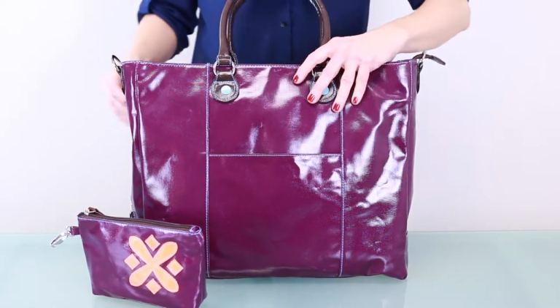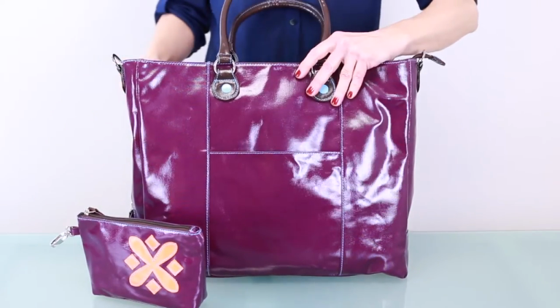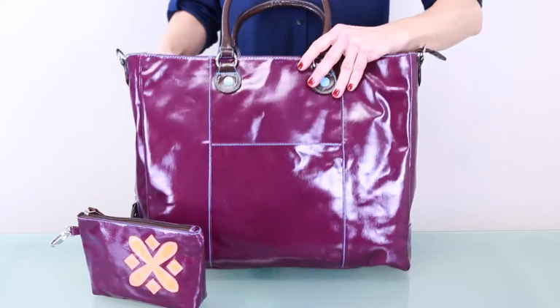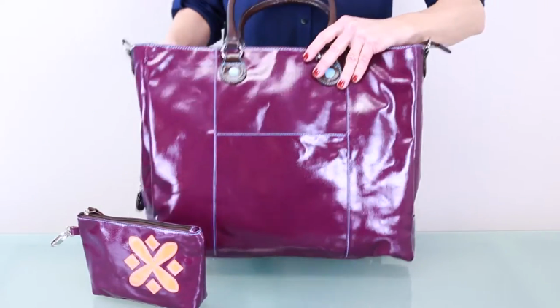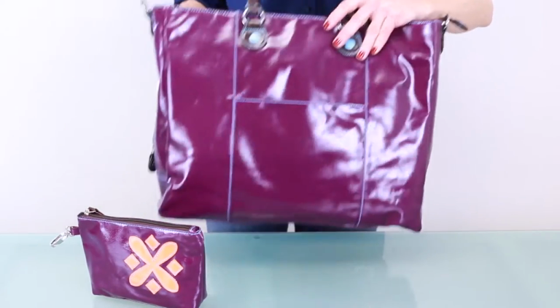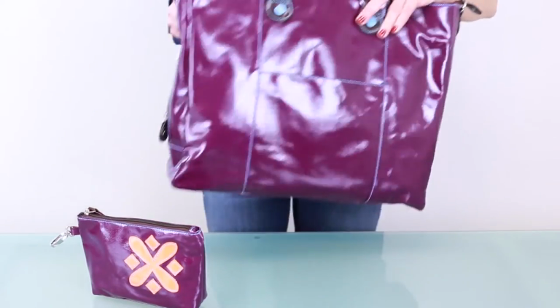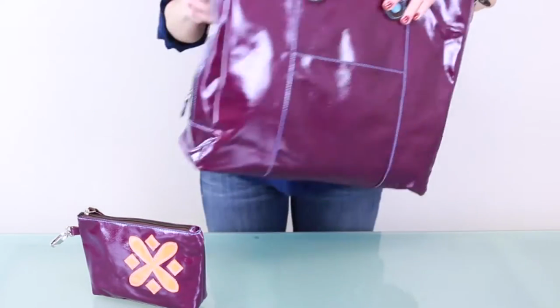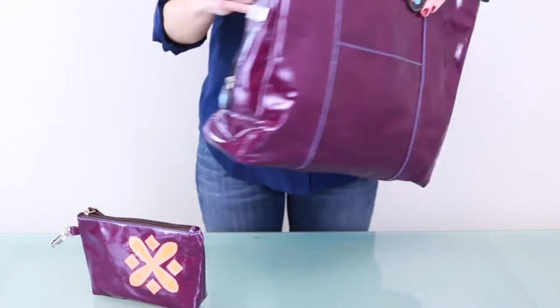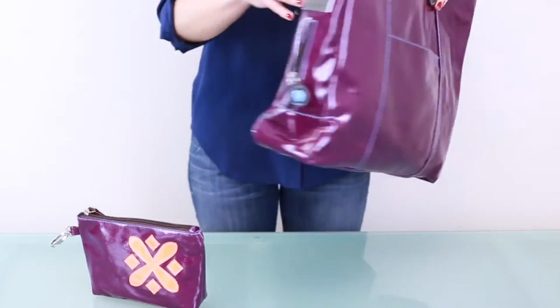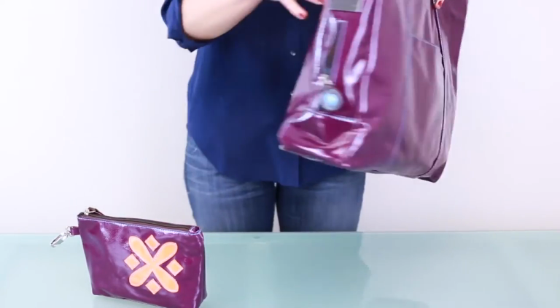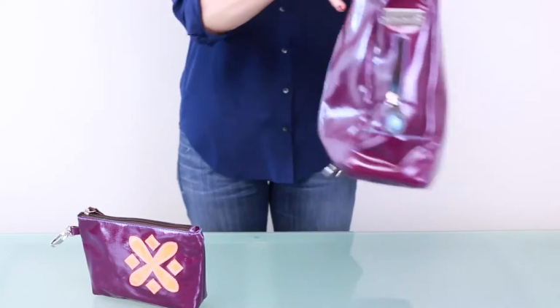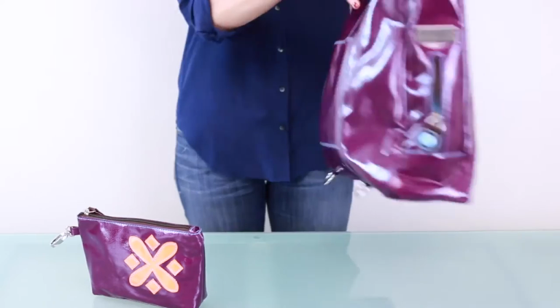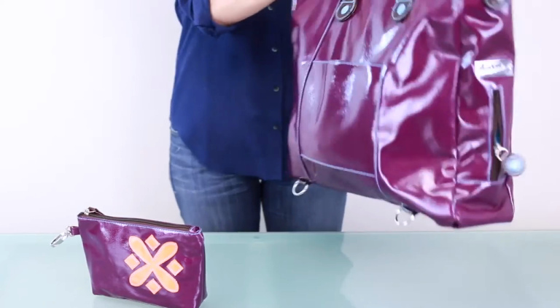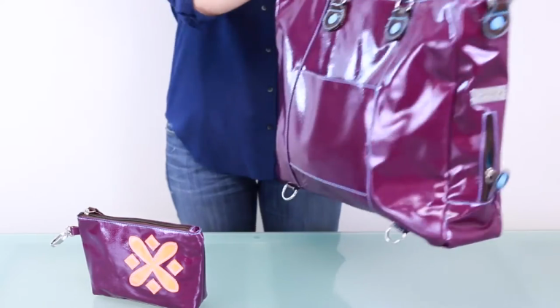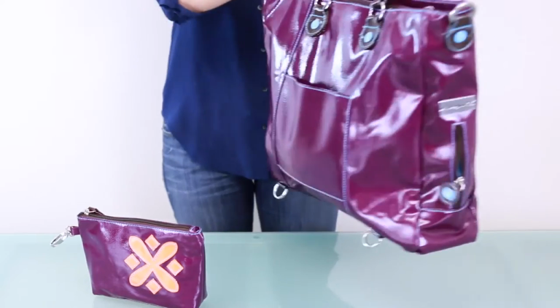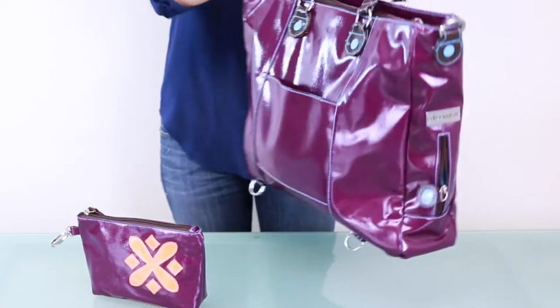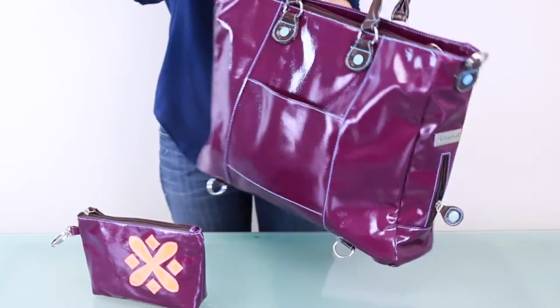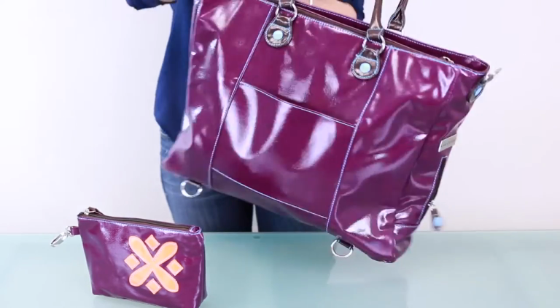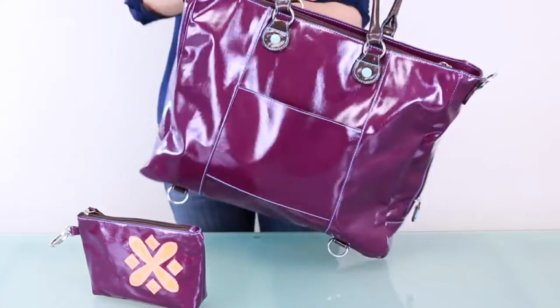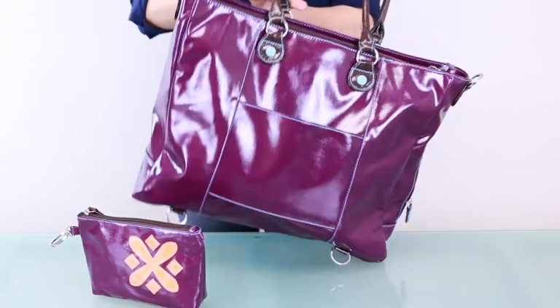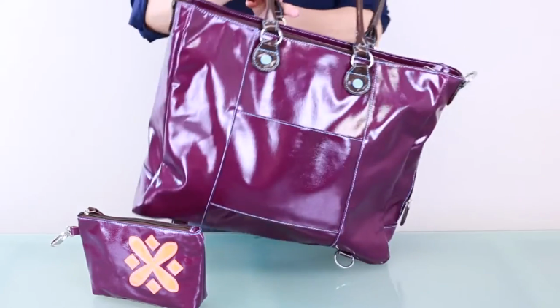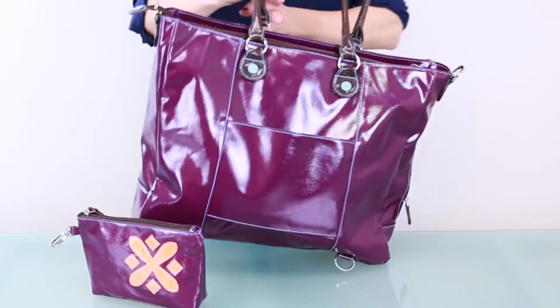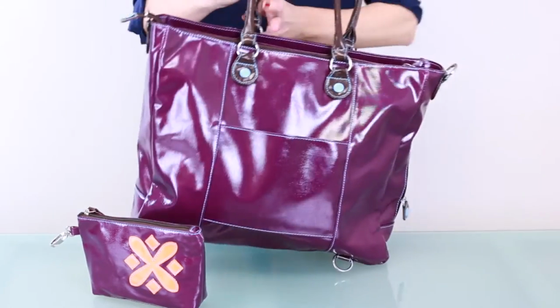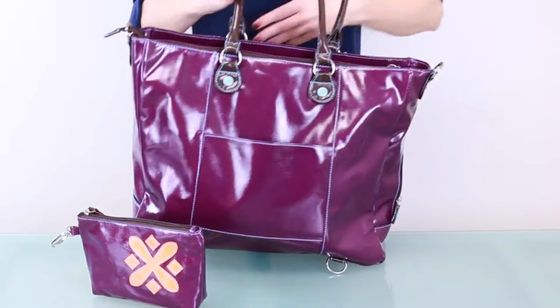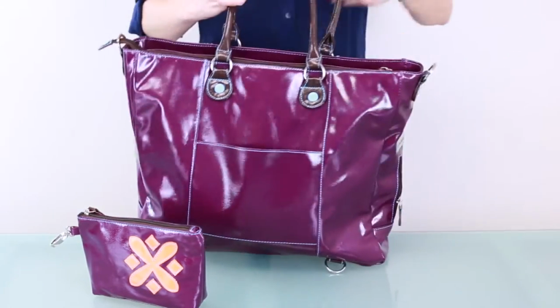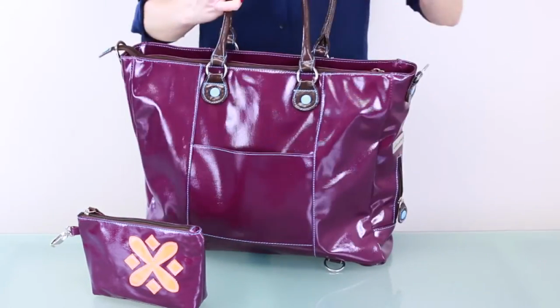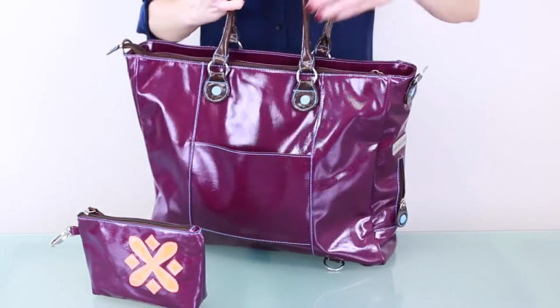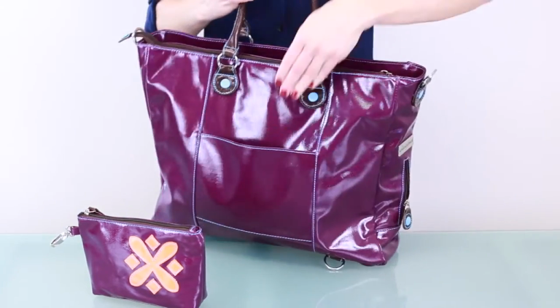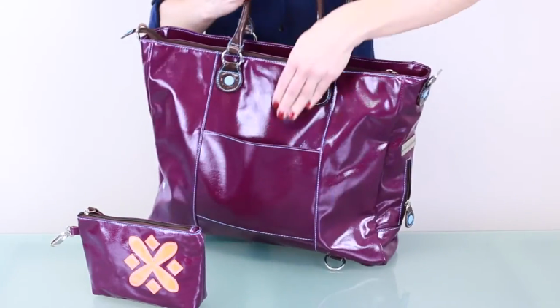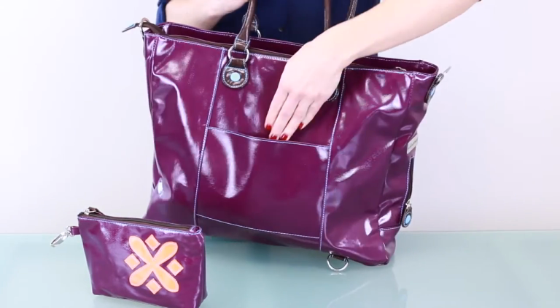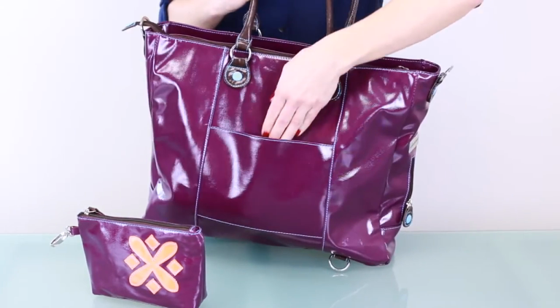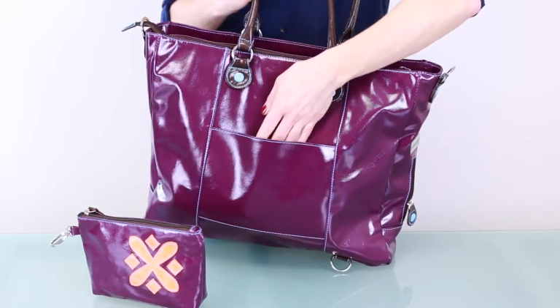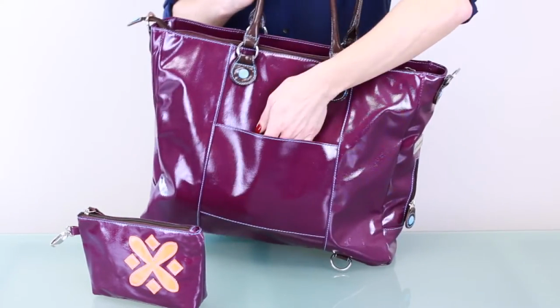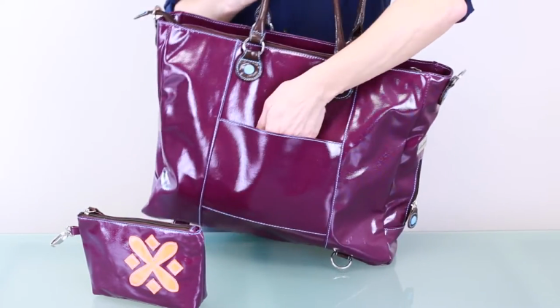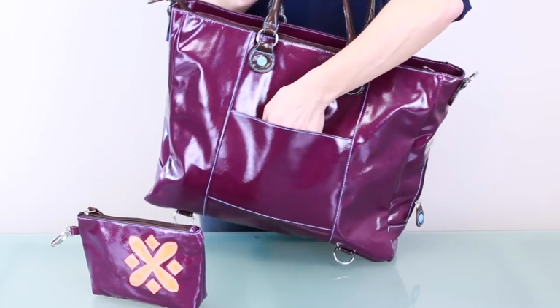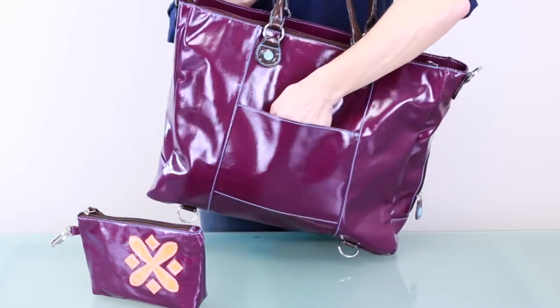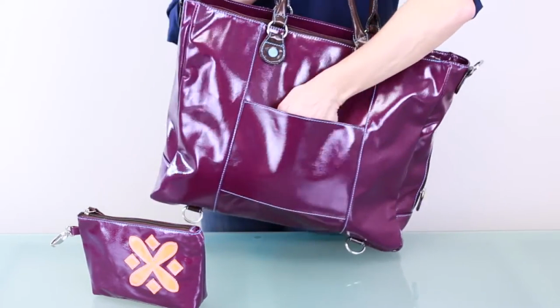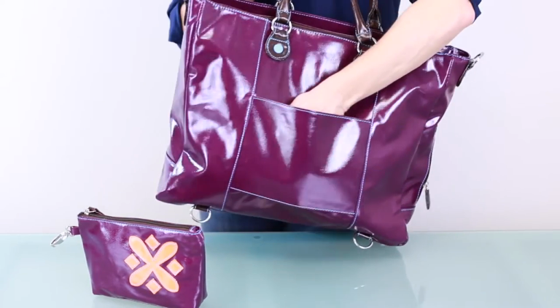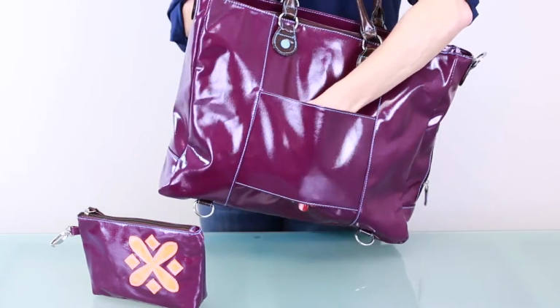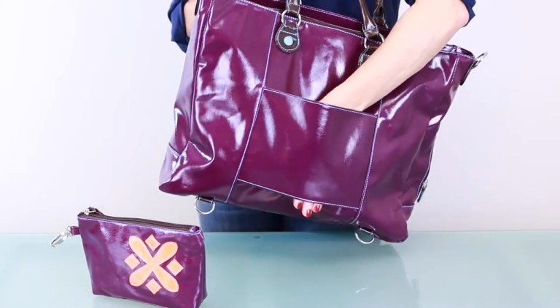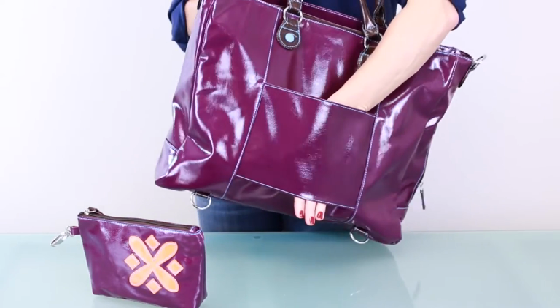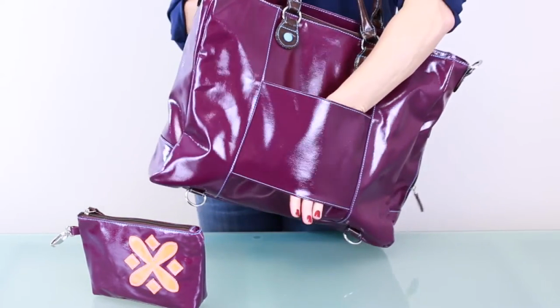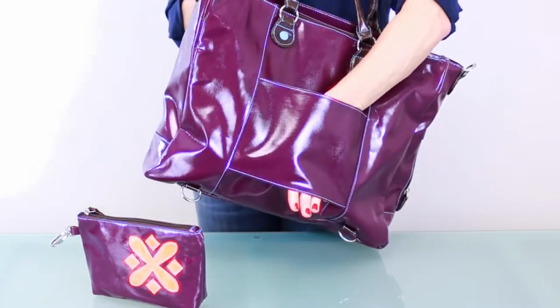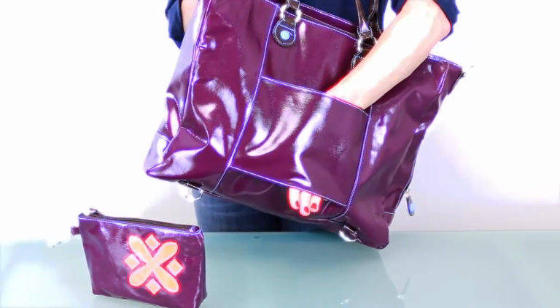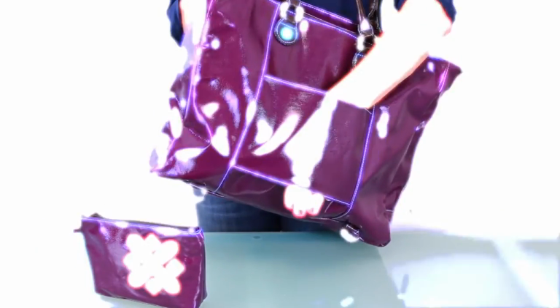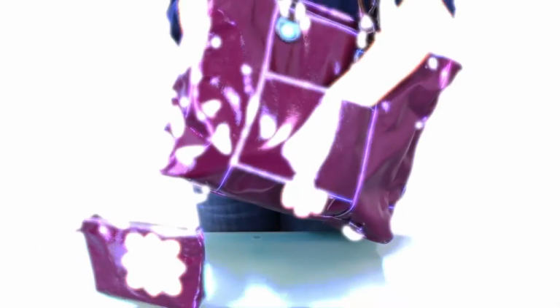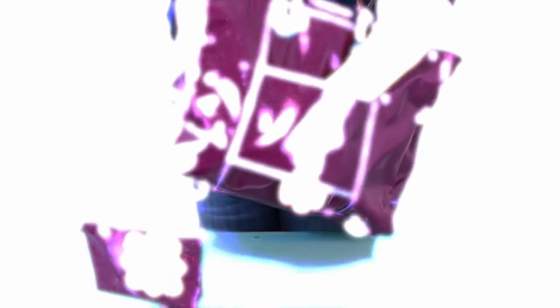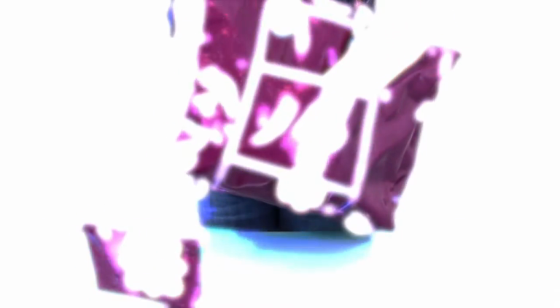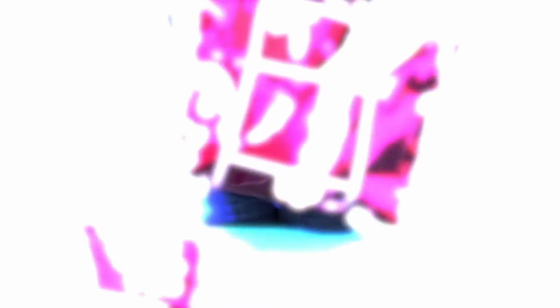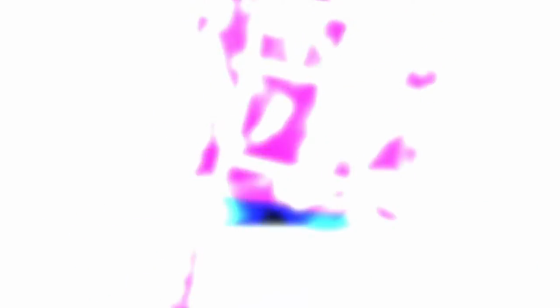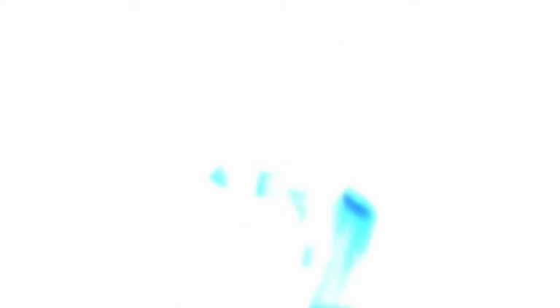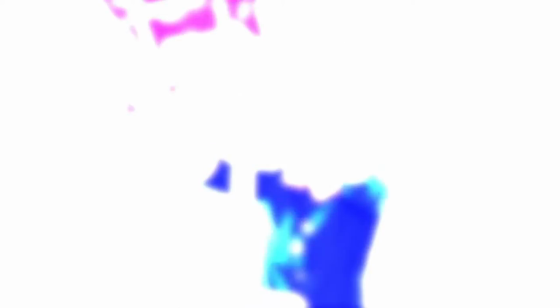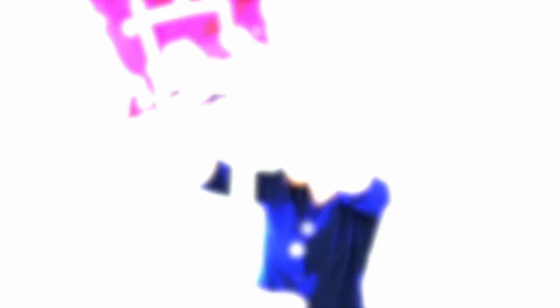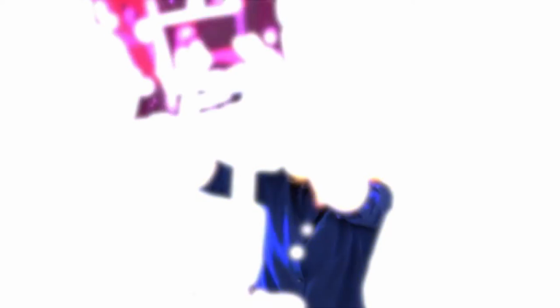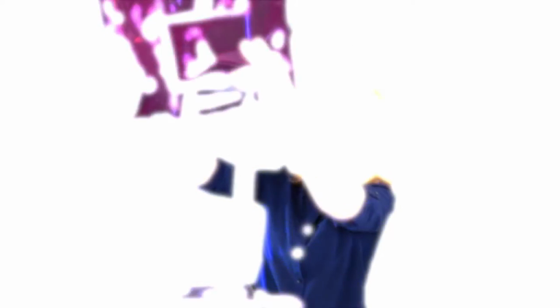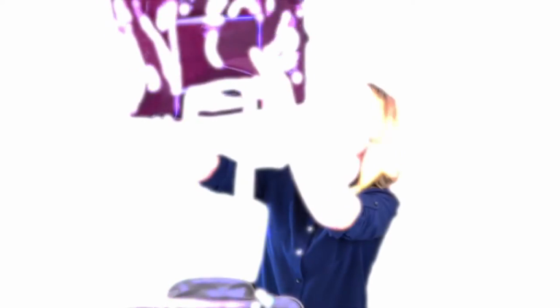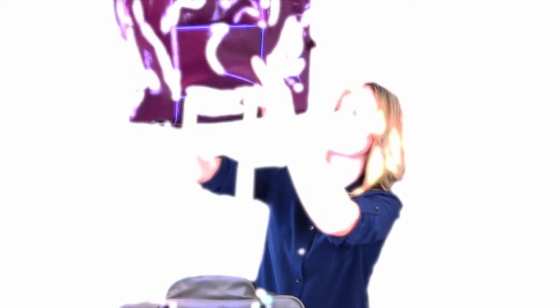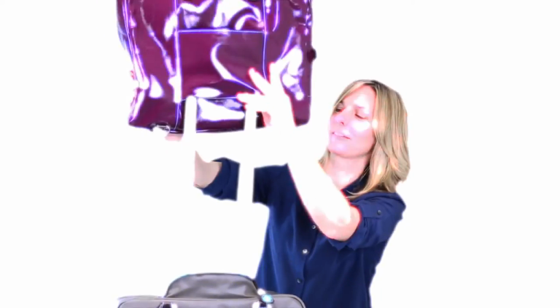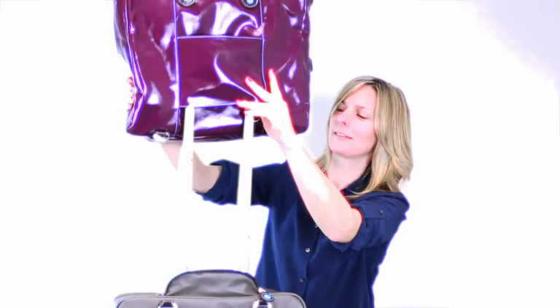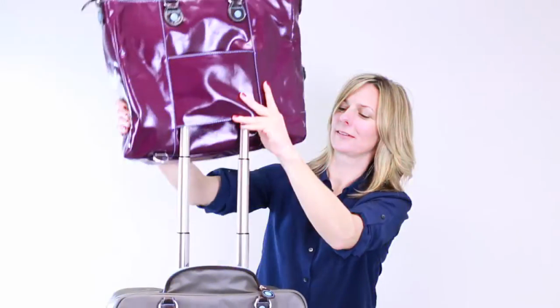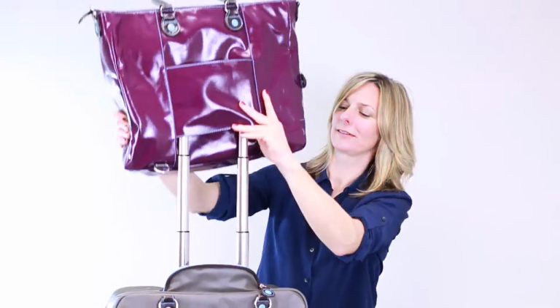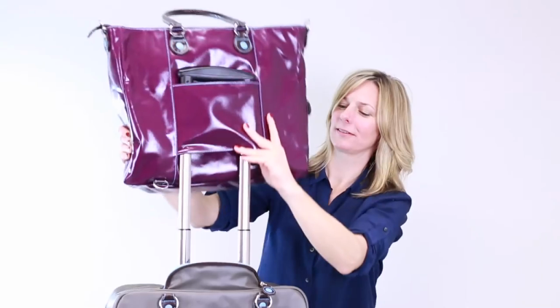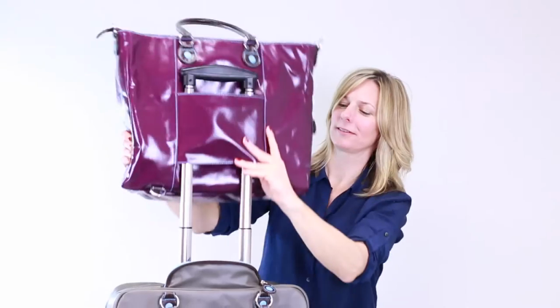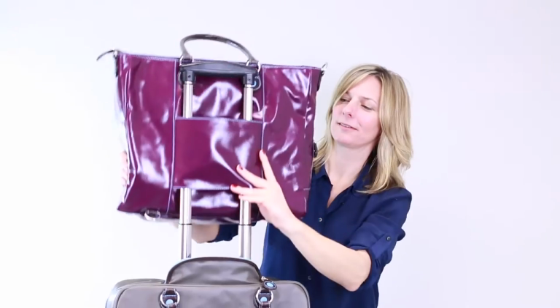On the back, a unique feature on many Urban Junkit bags is the center sleeve that slides down luggage handles.